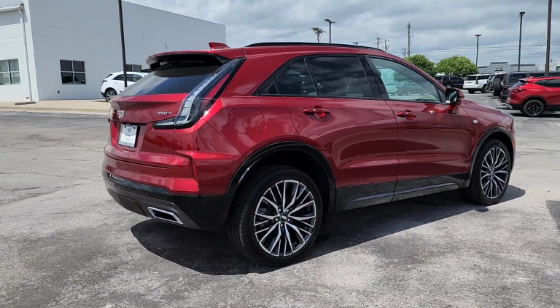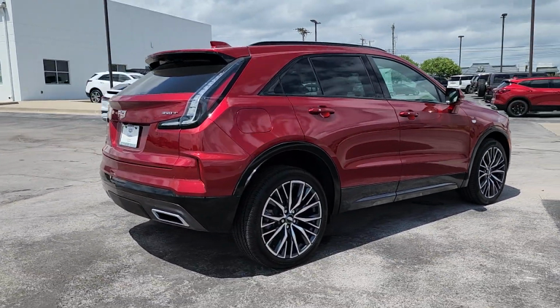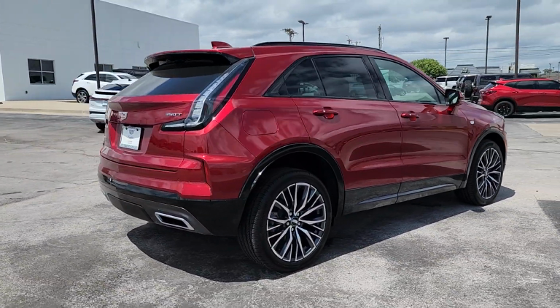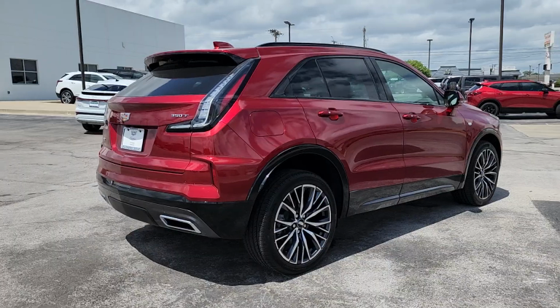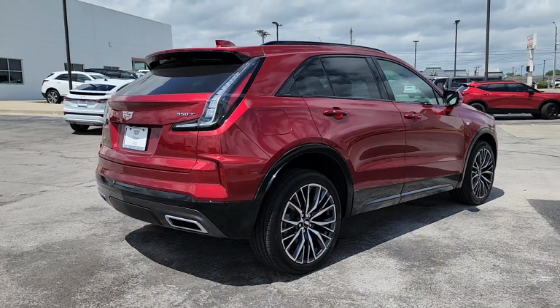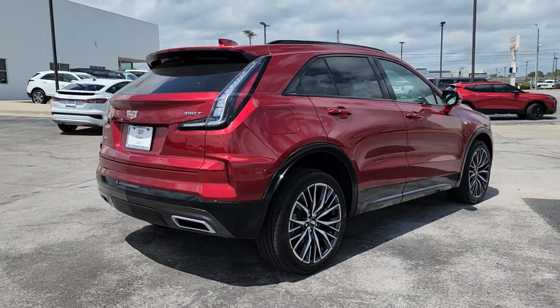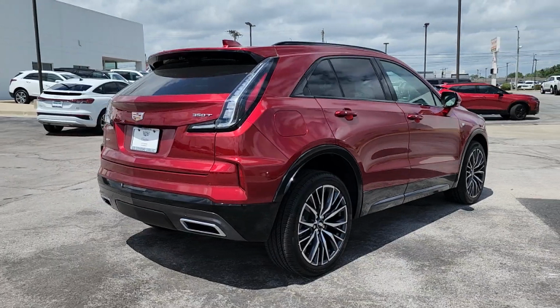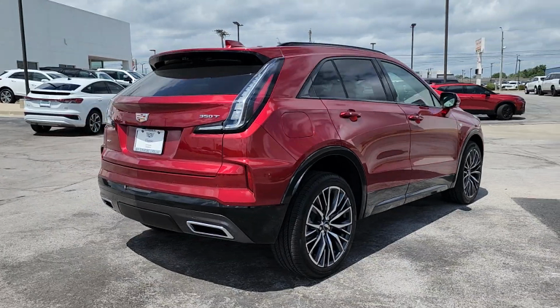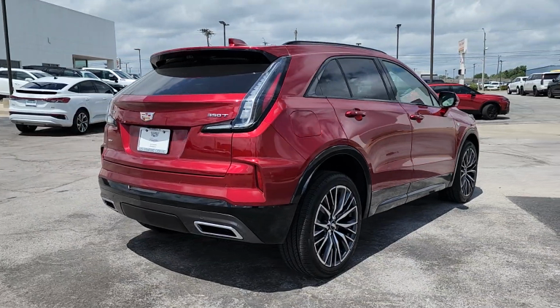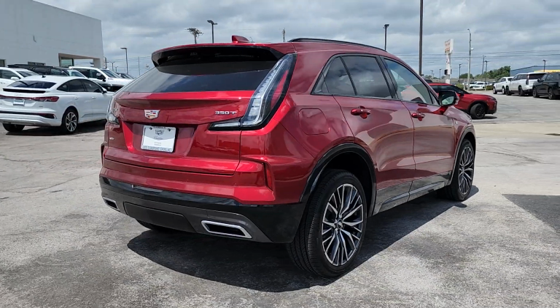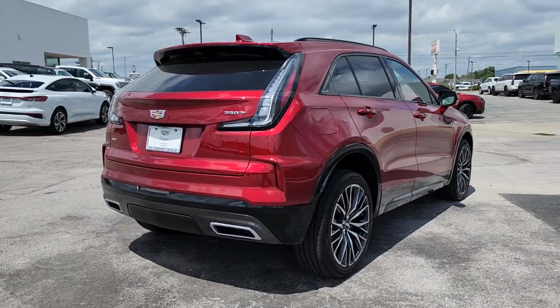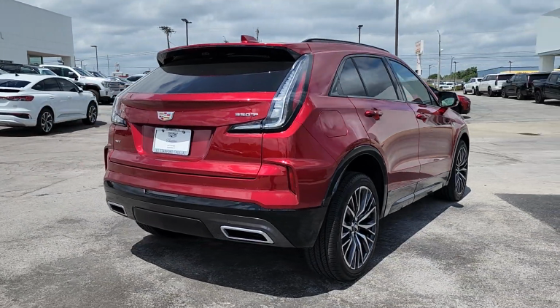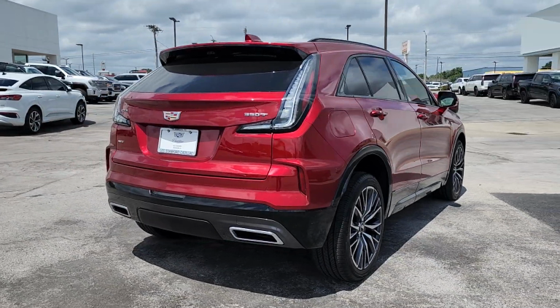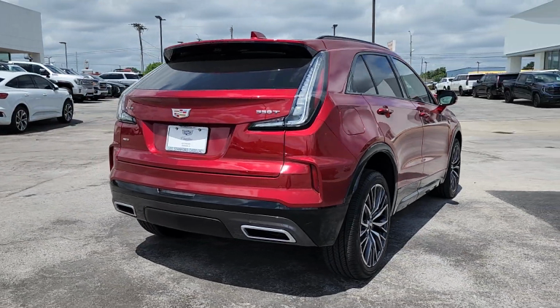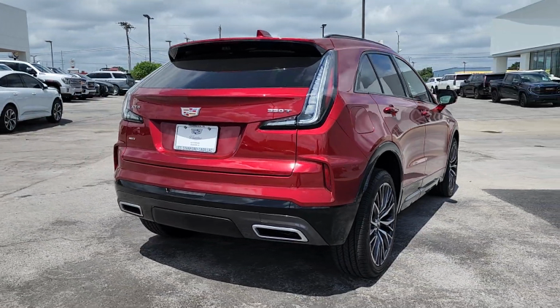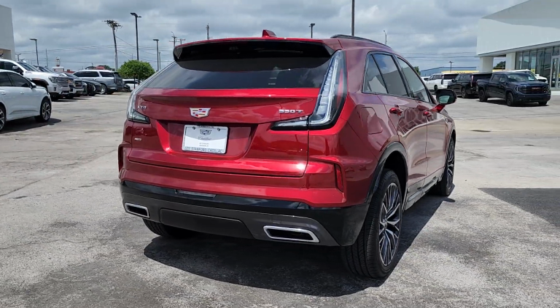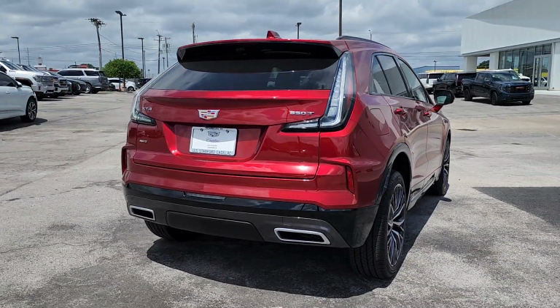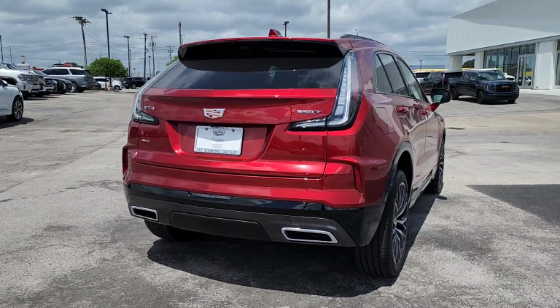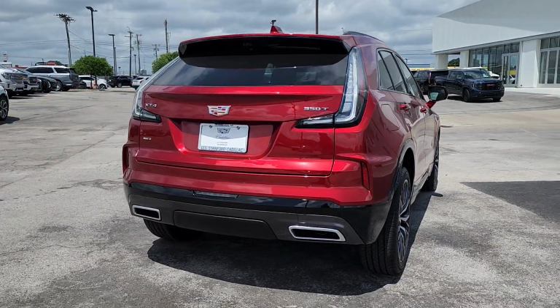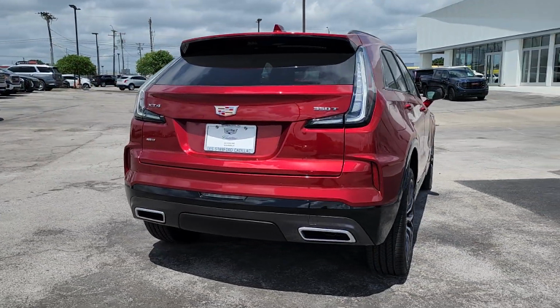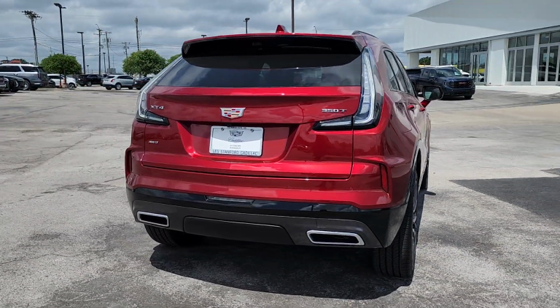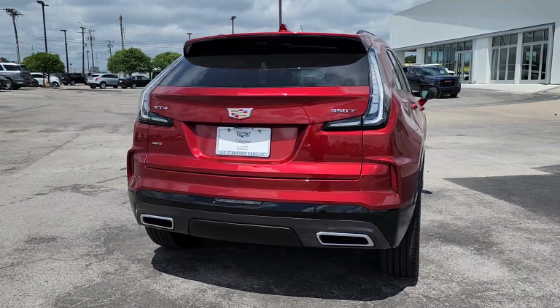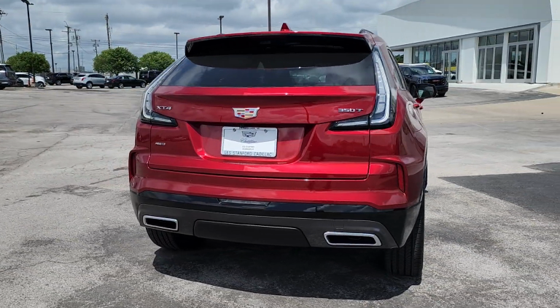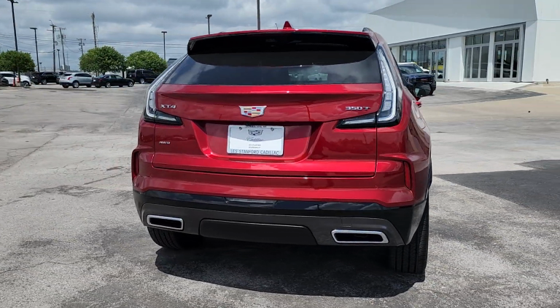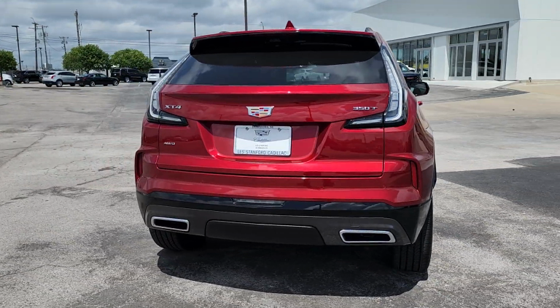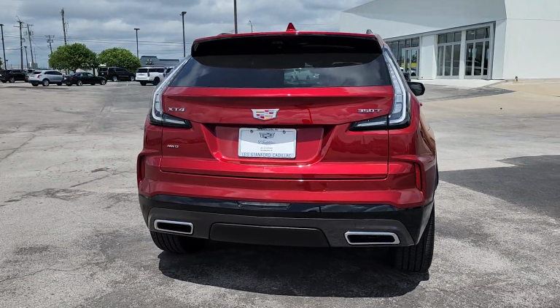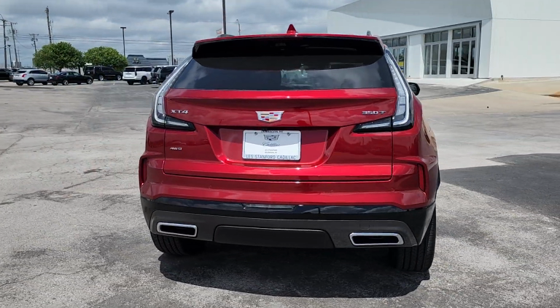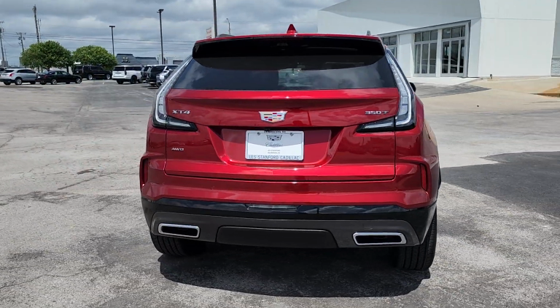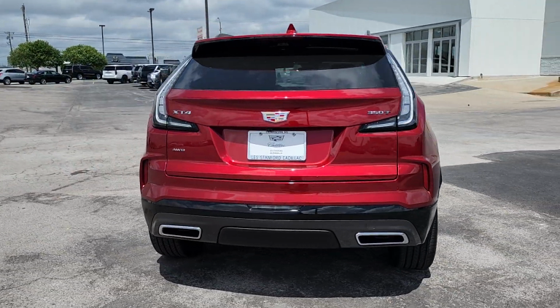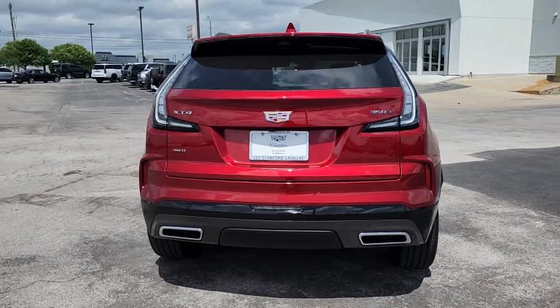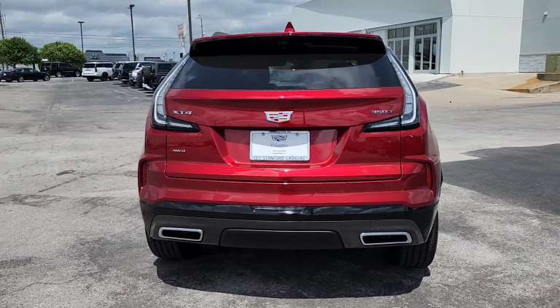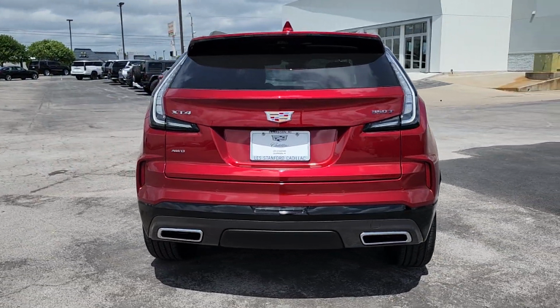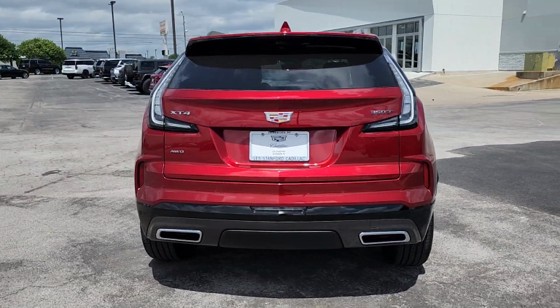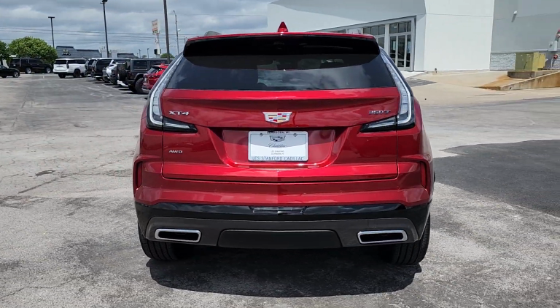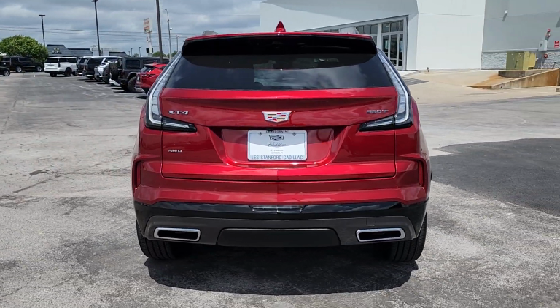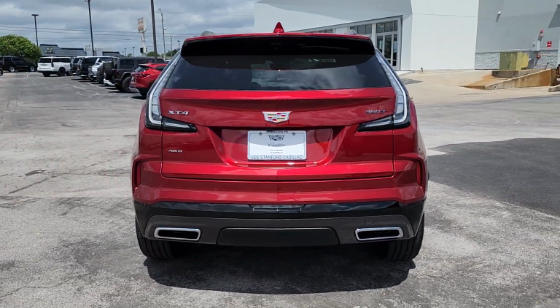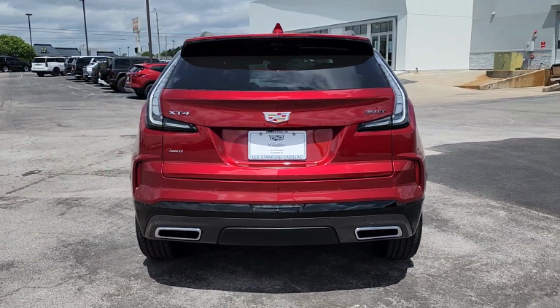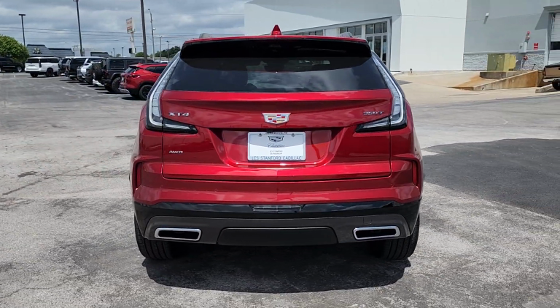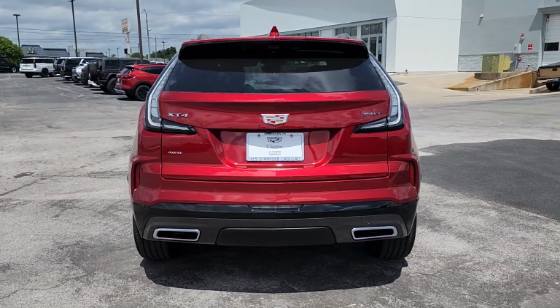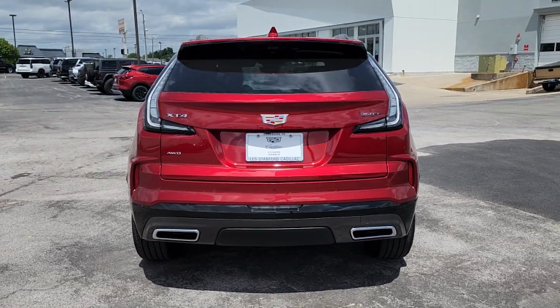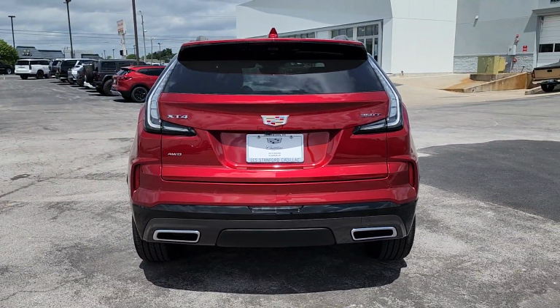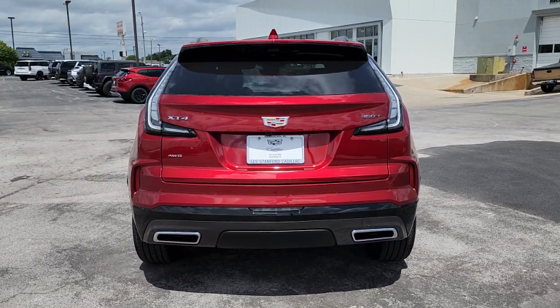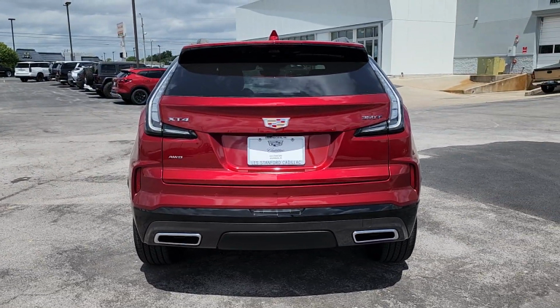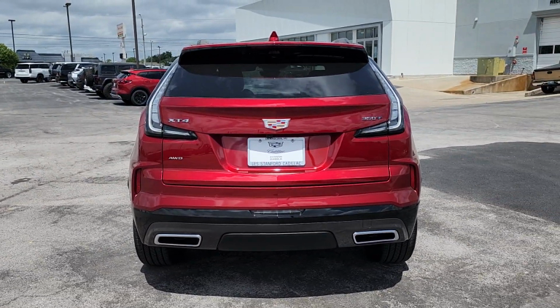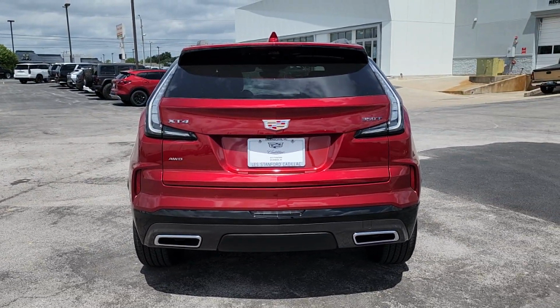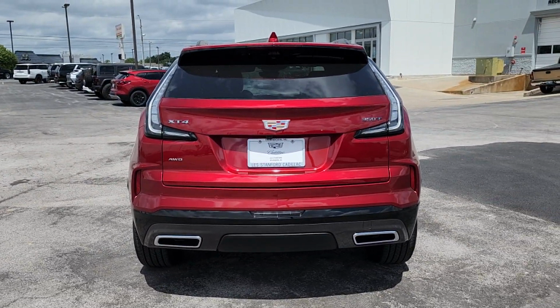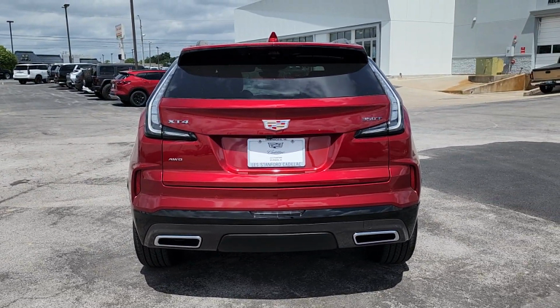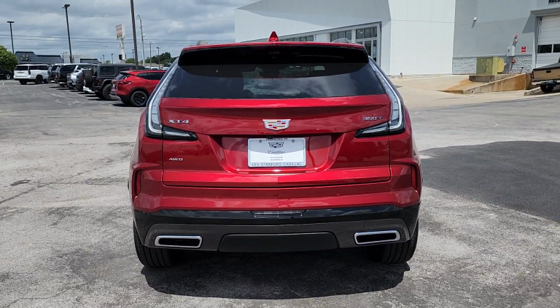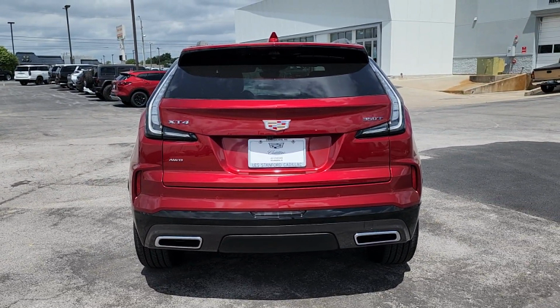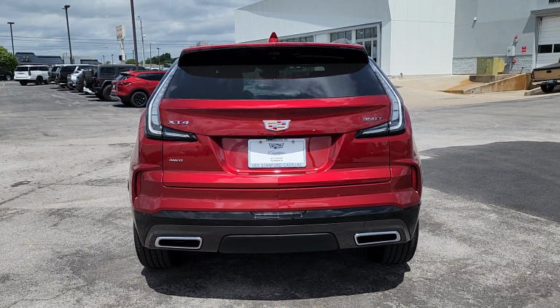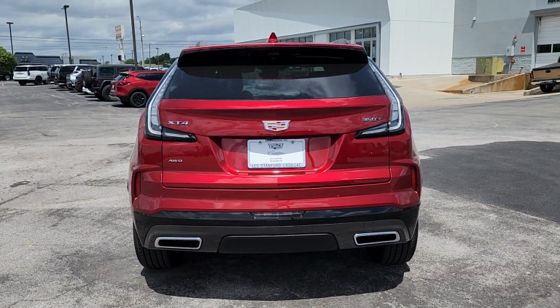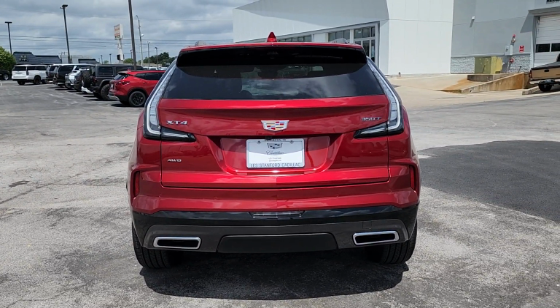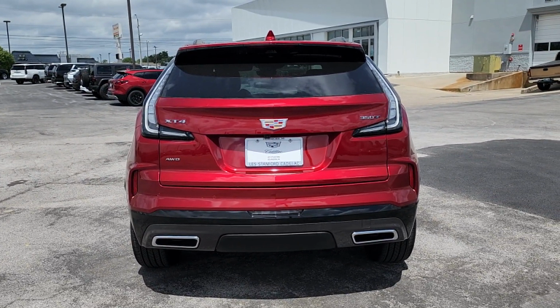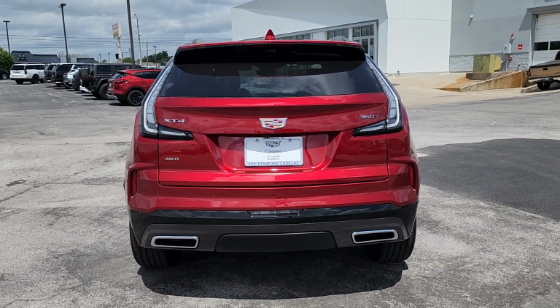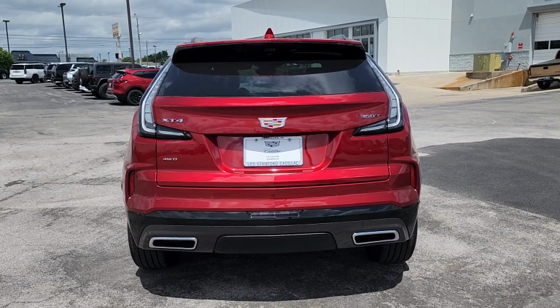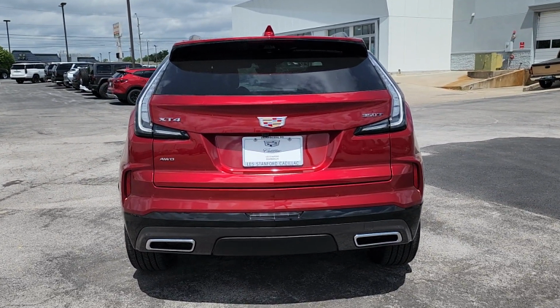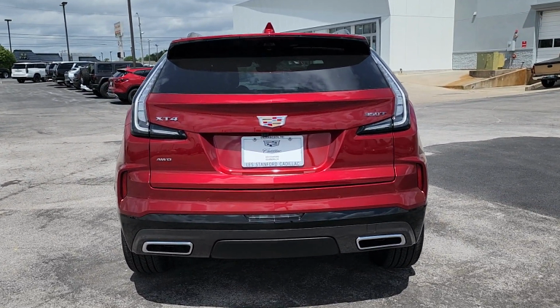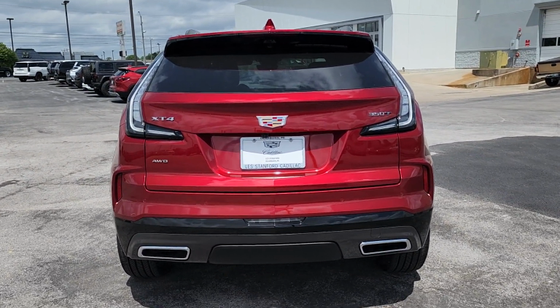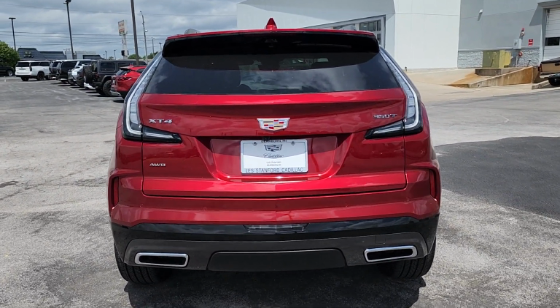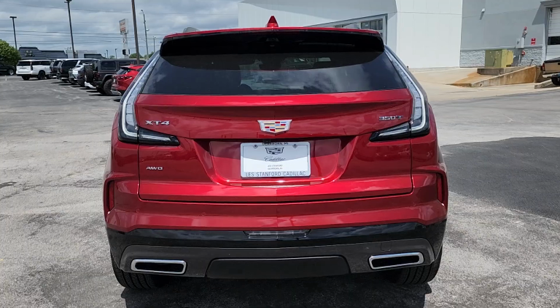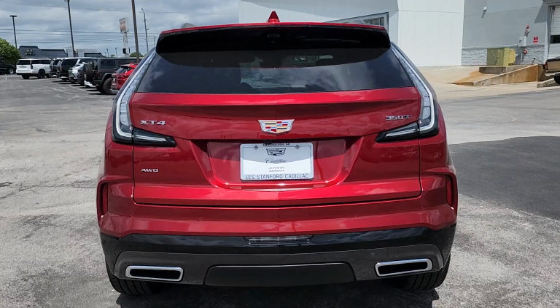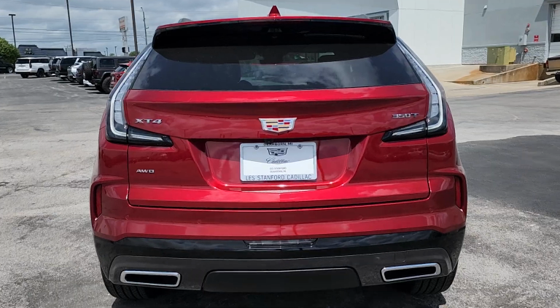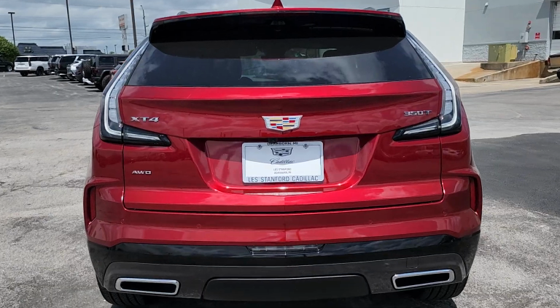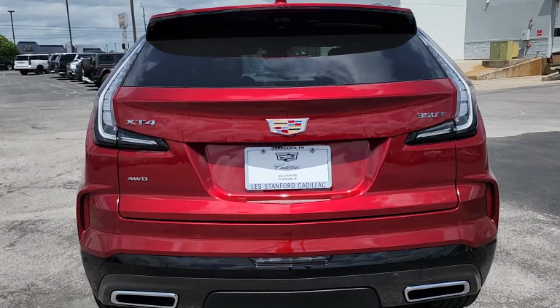Advanced safety features and an unmistakably athletic presence — these are just some of the great options this vehicle comes with.